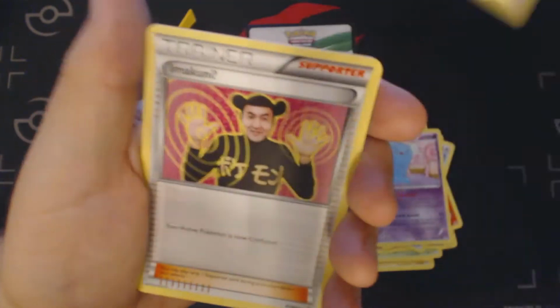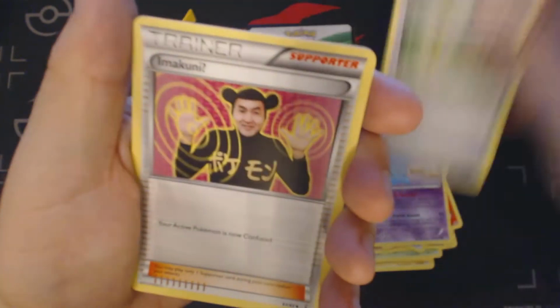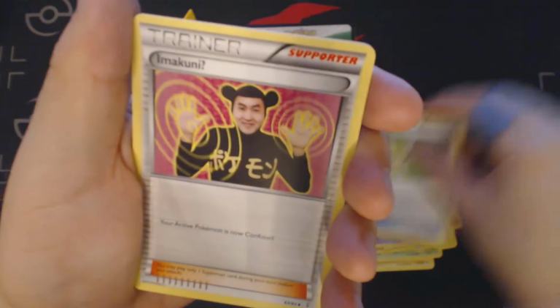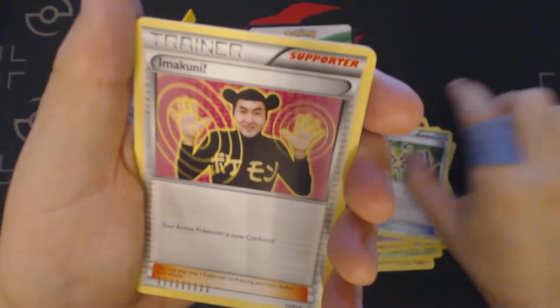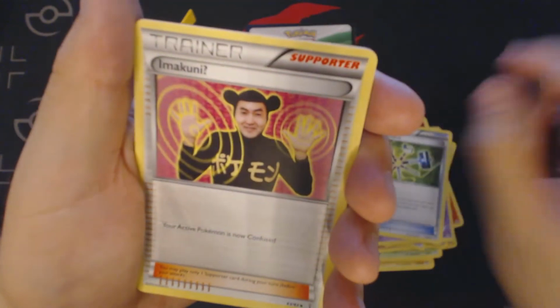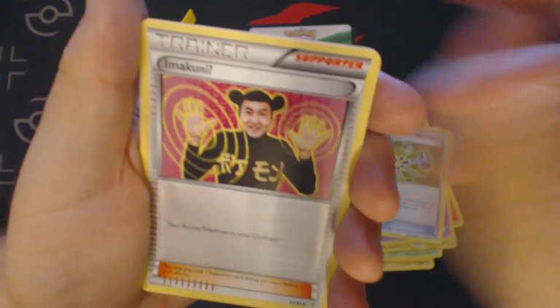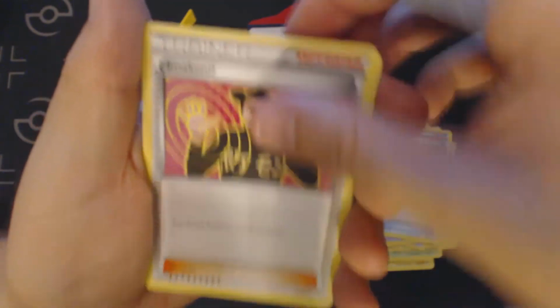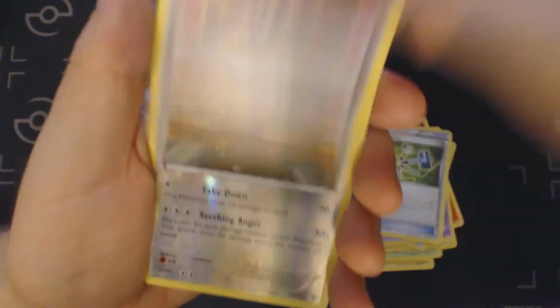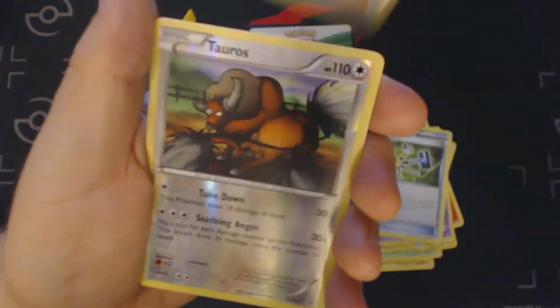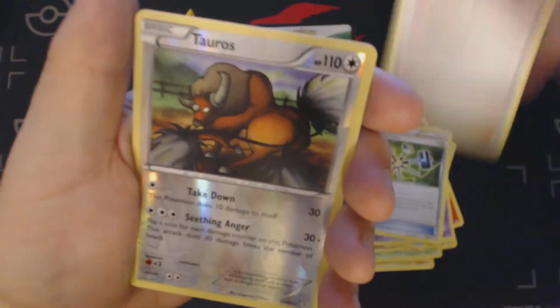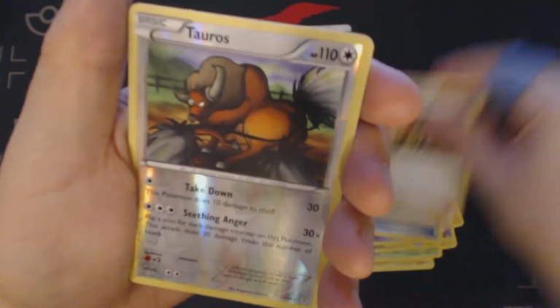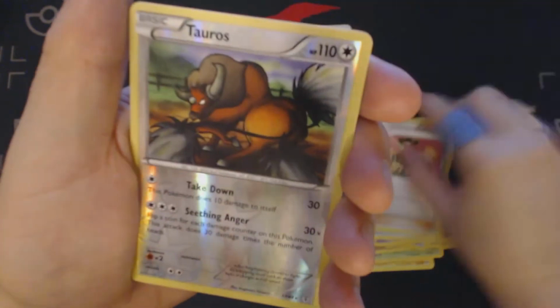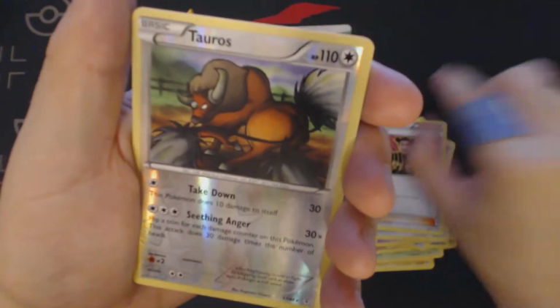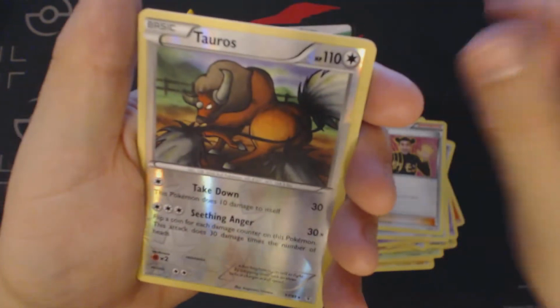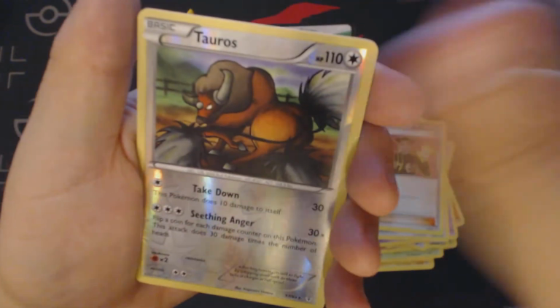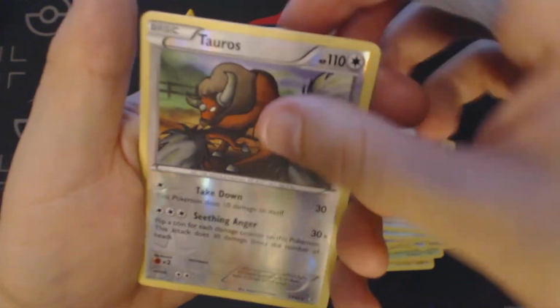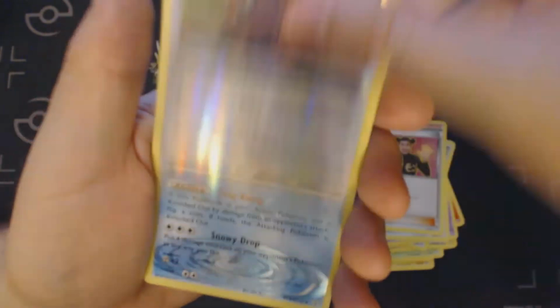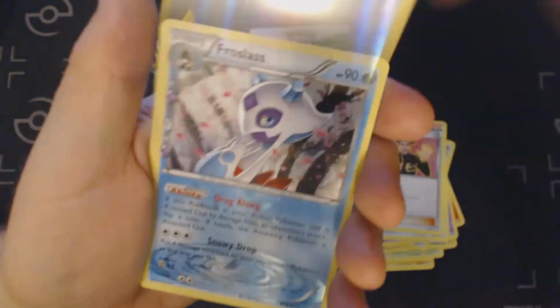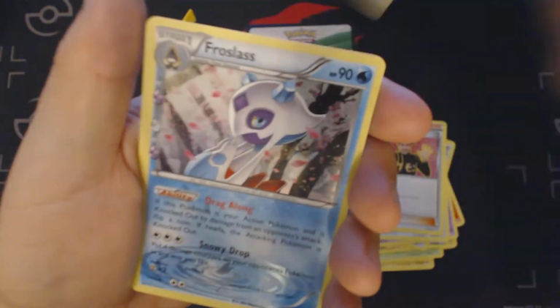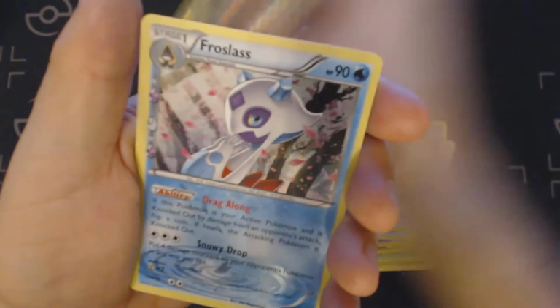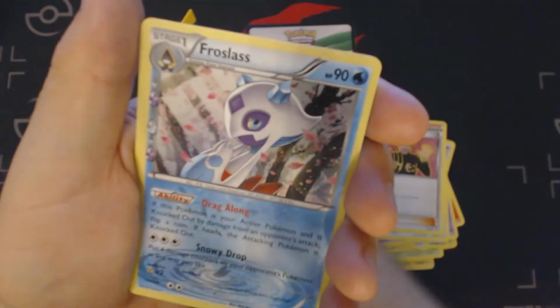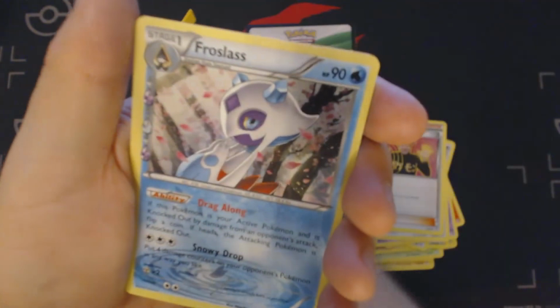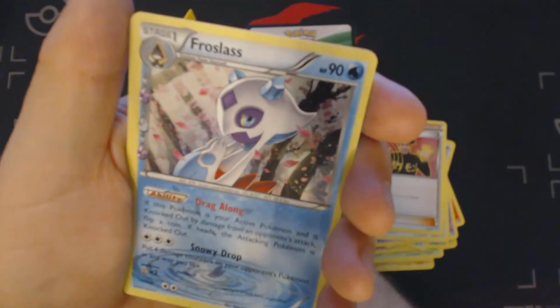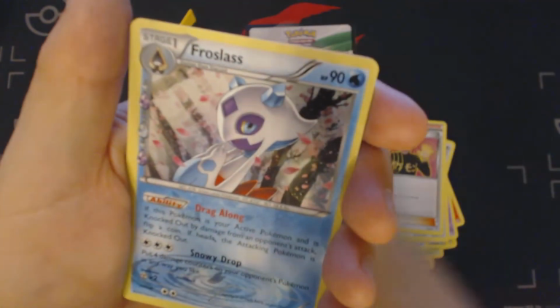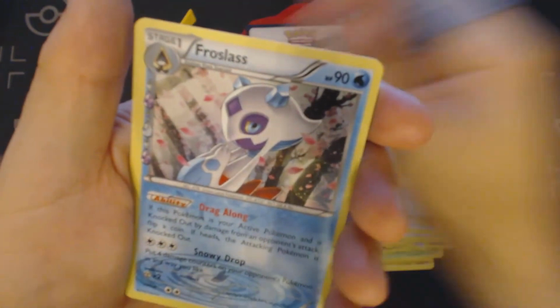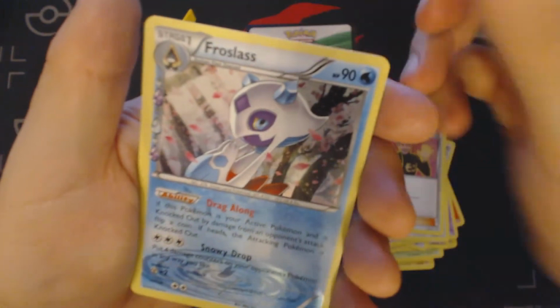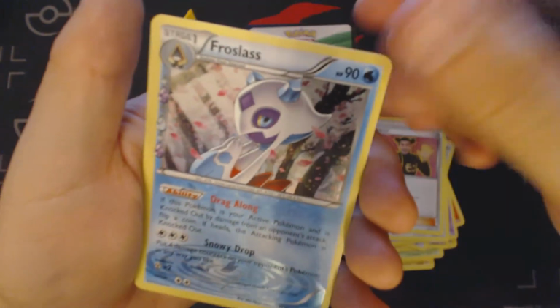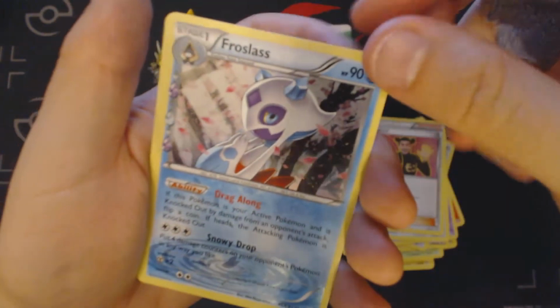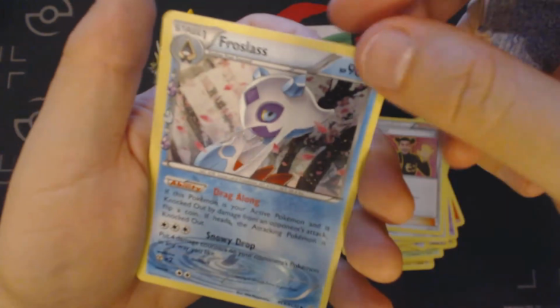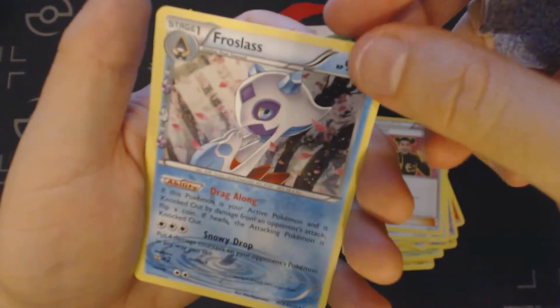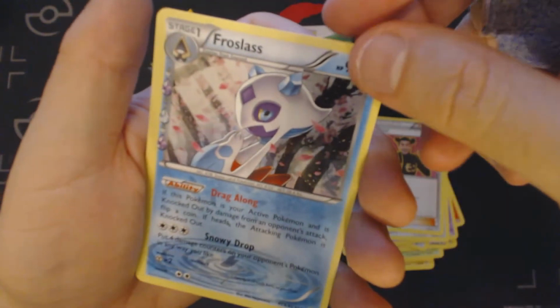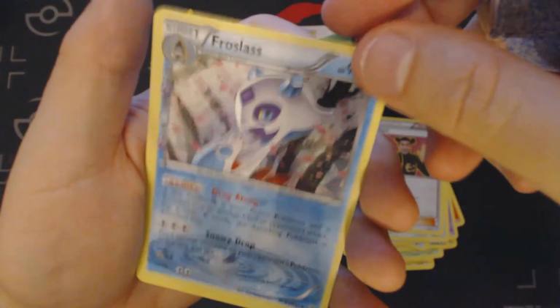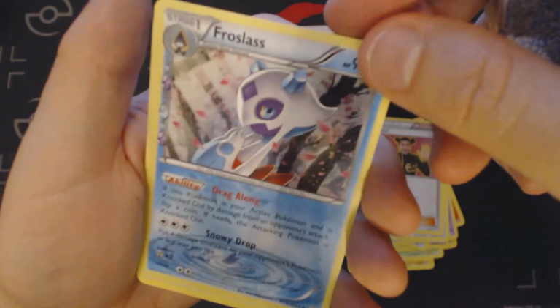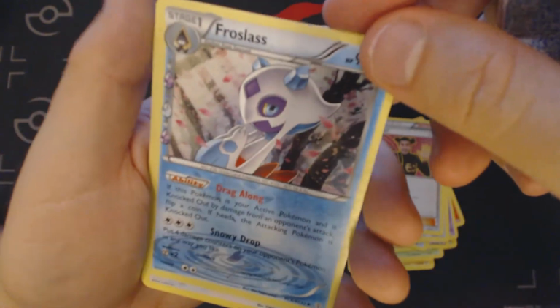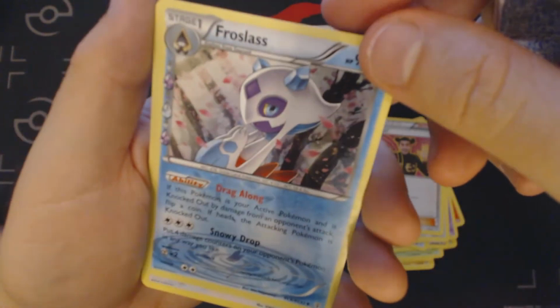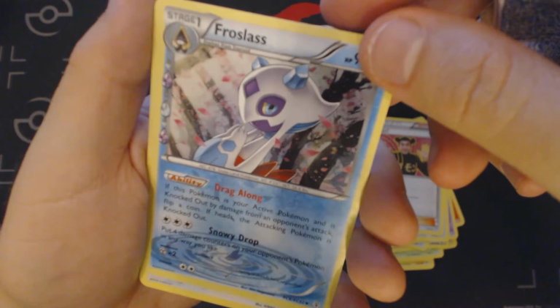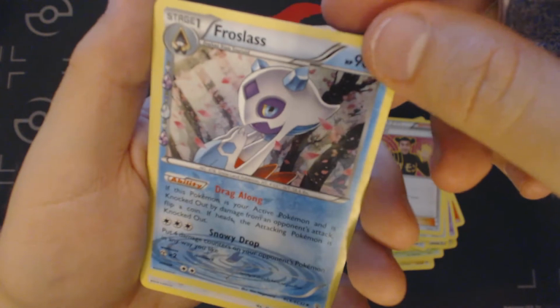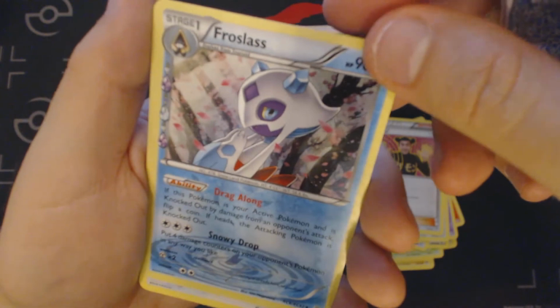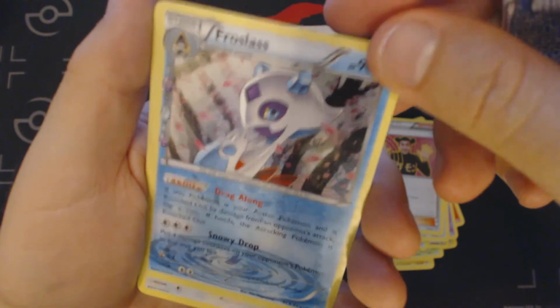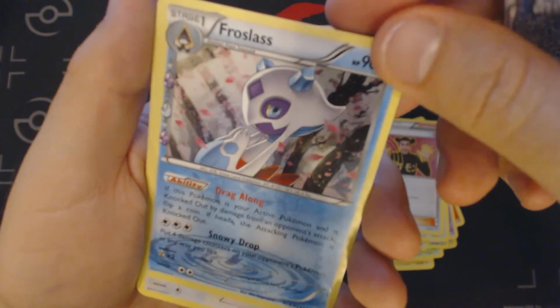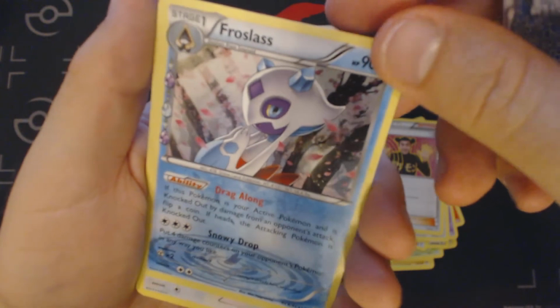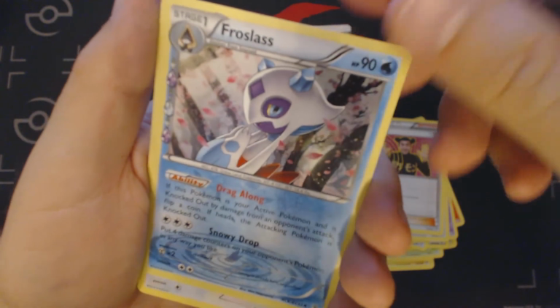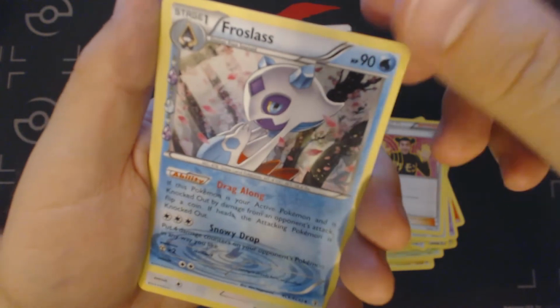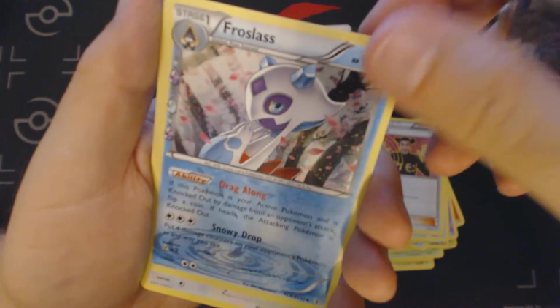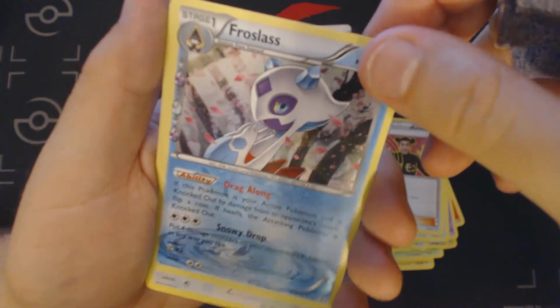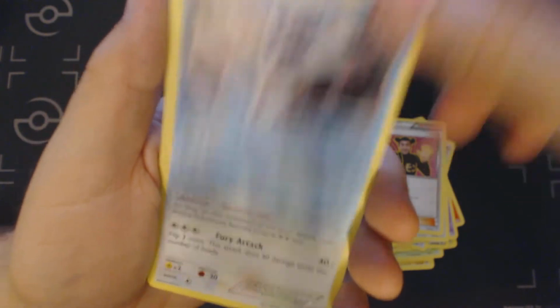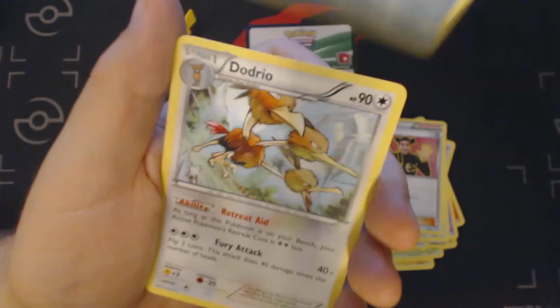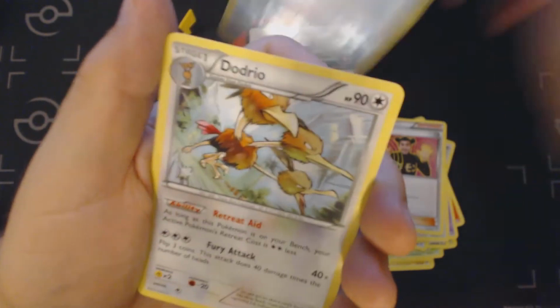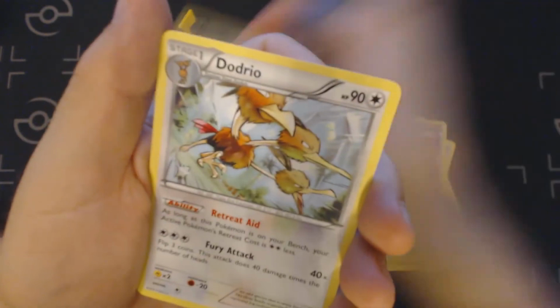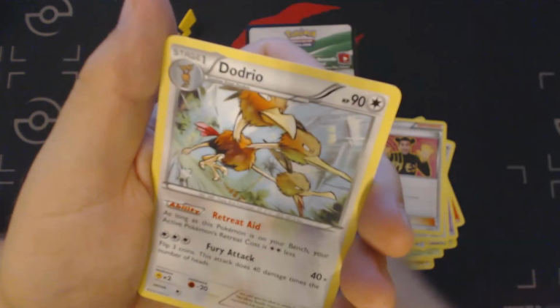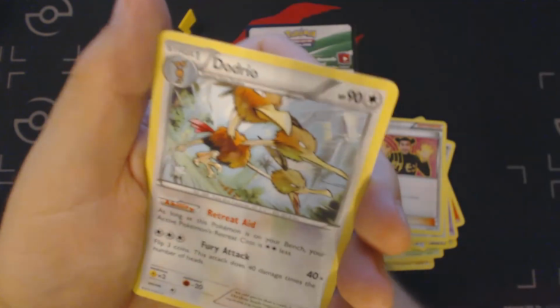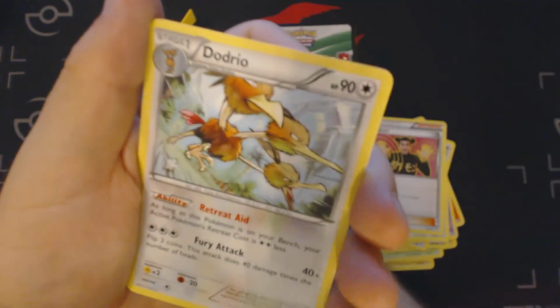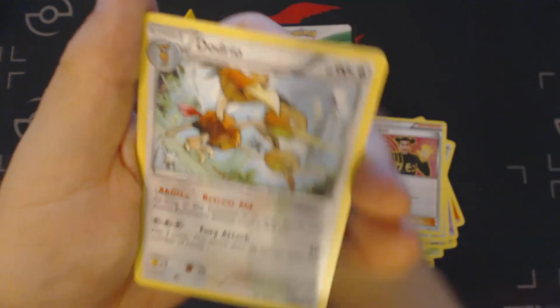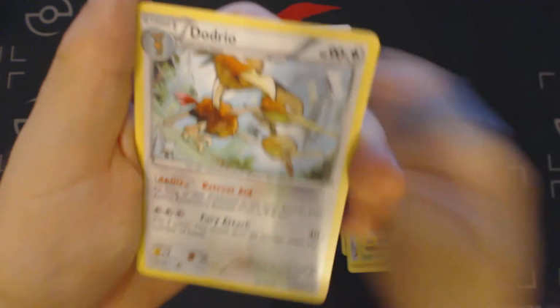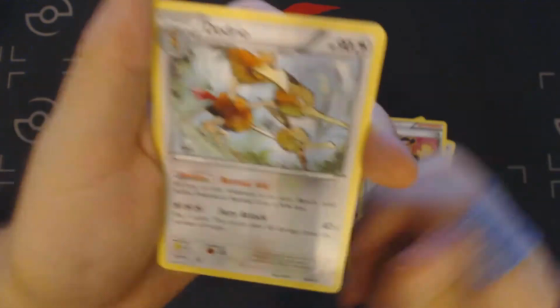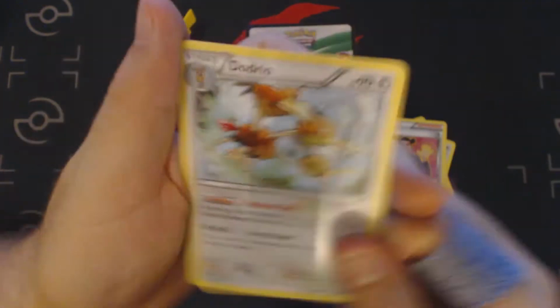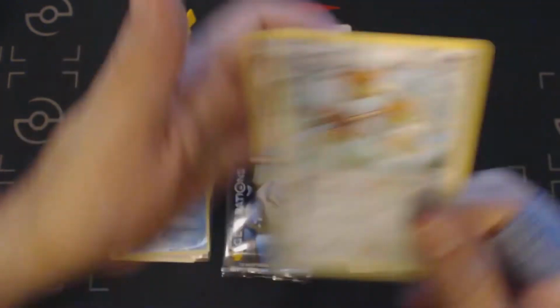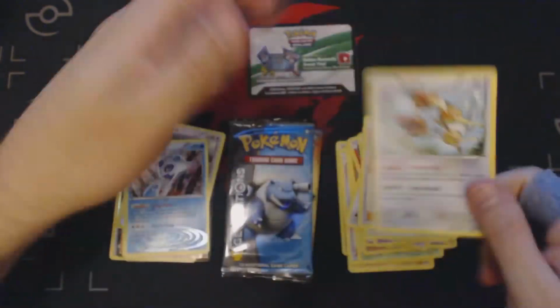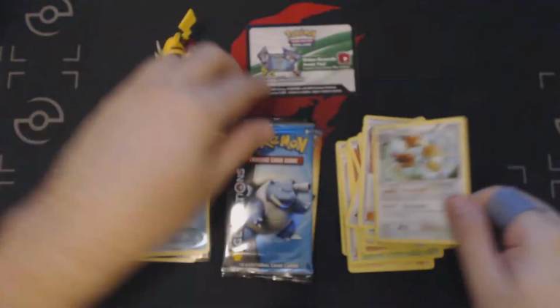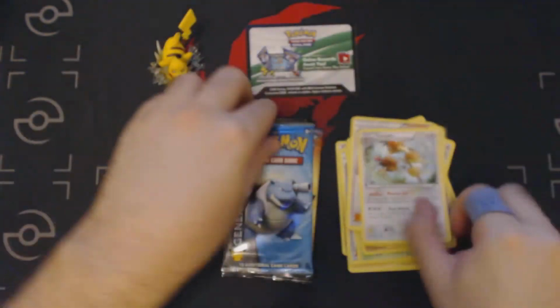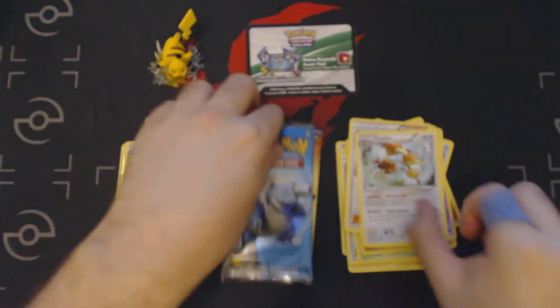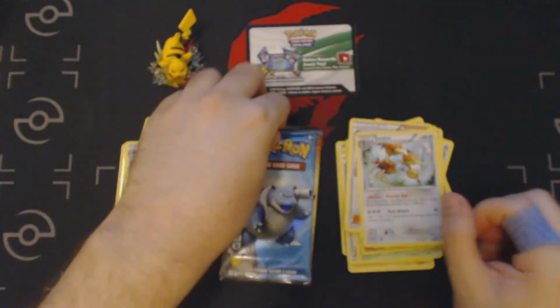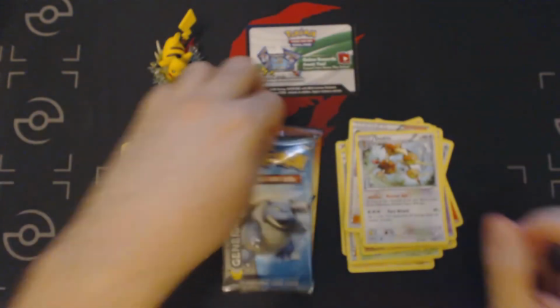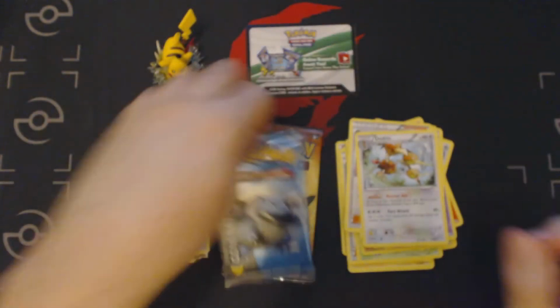Wobbers, Maintenance, Imakuni, Reverse Holo Tauros, Holographic Radiant Collection, Frostlass, and Dodrio.